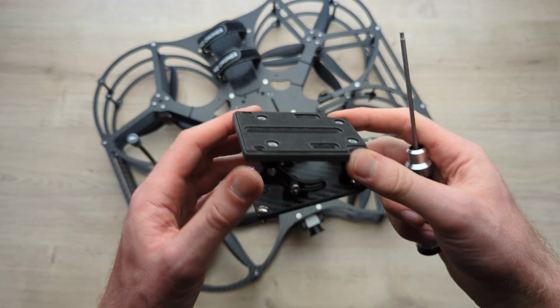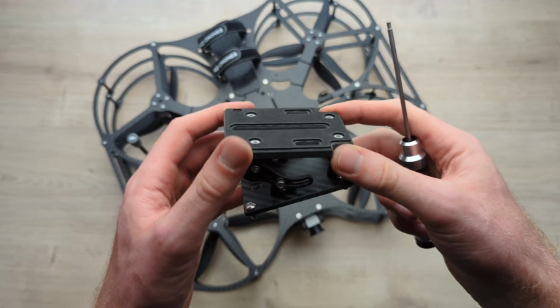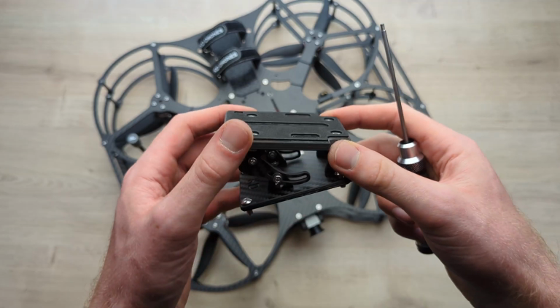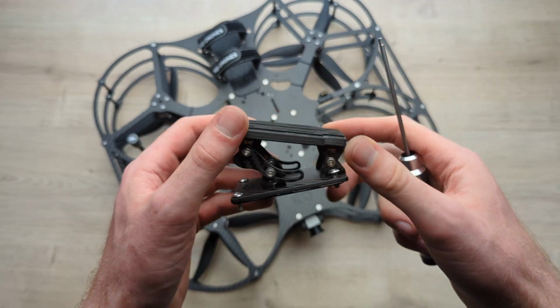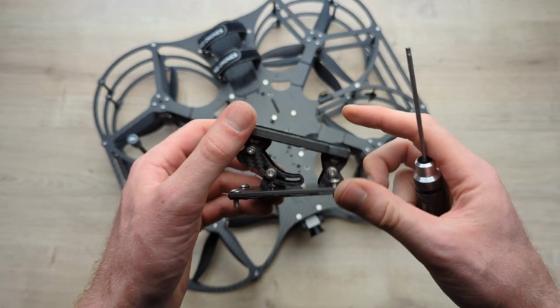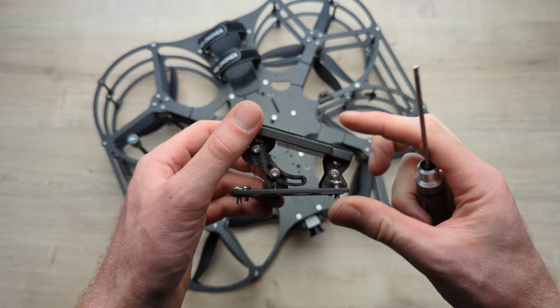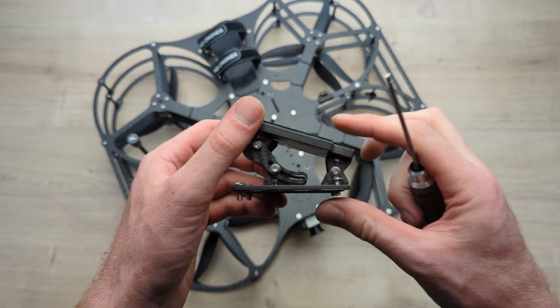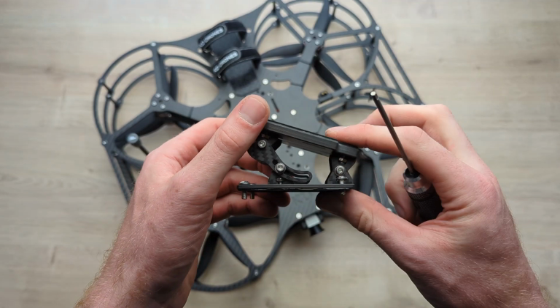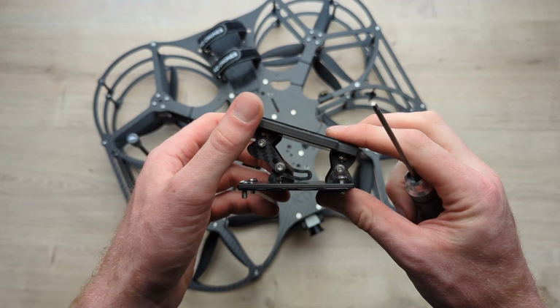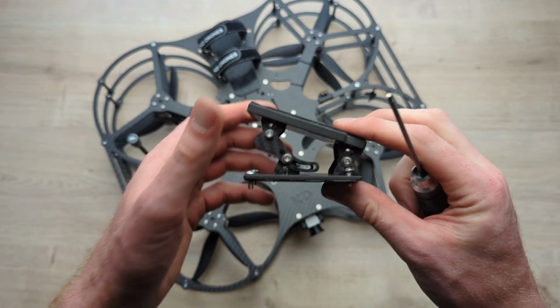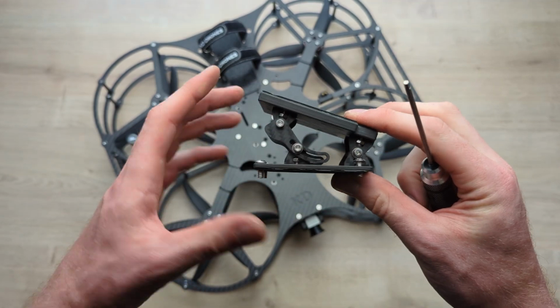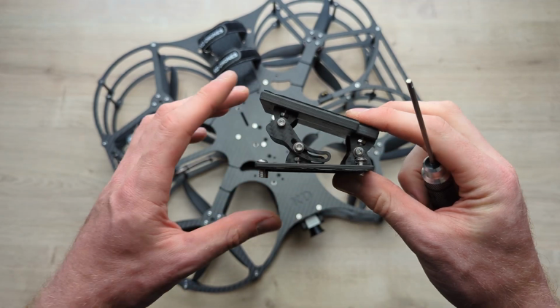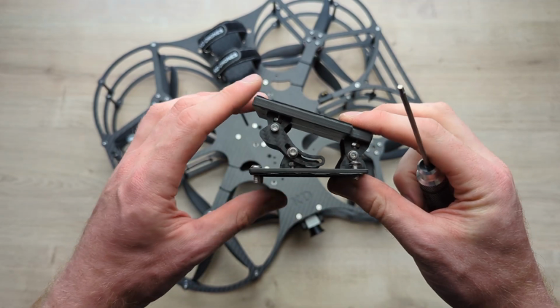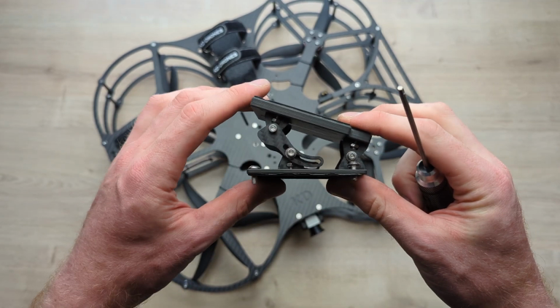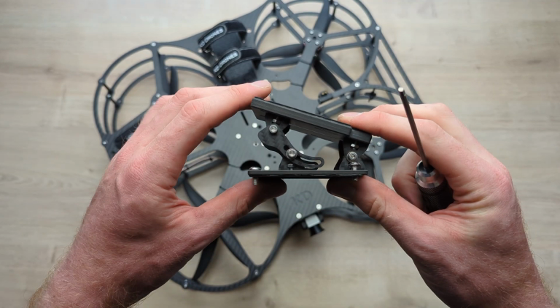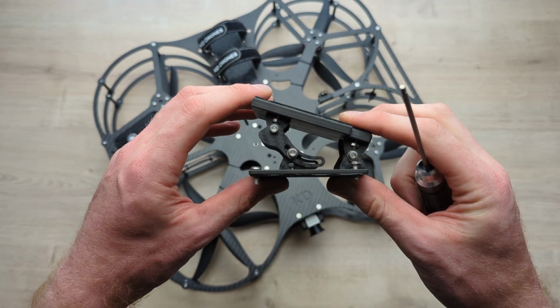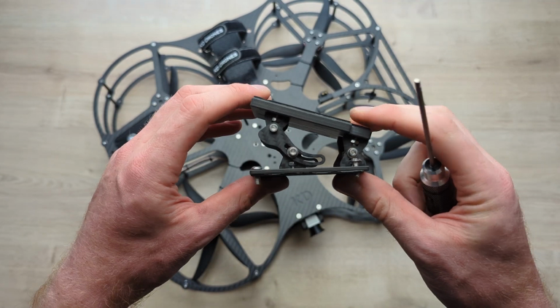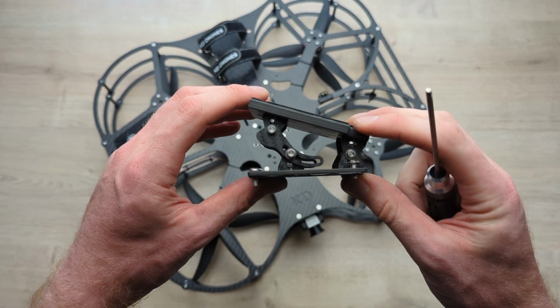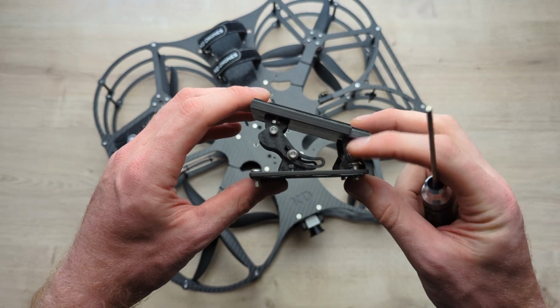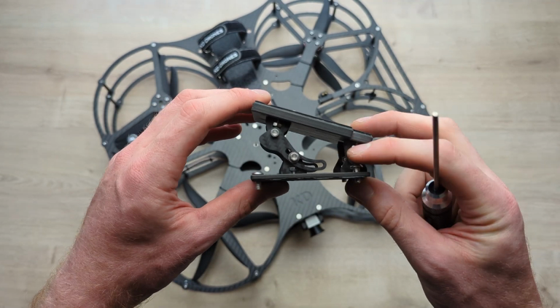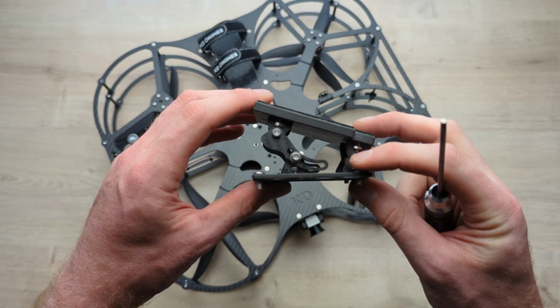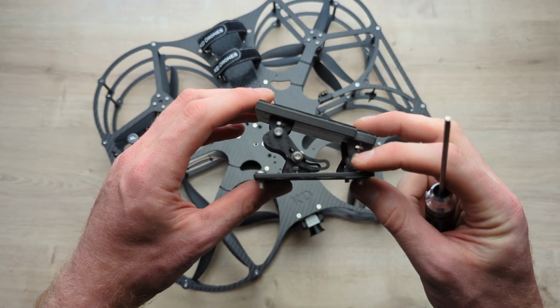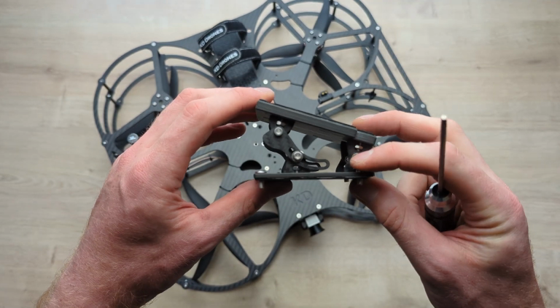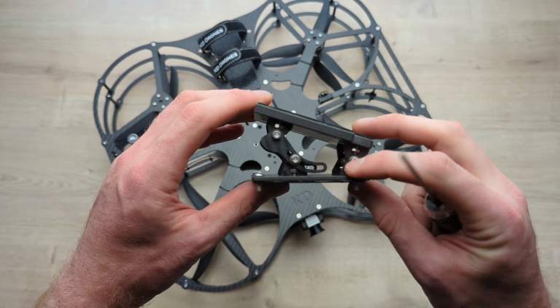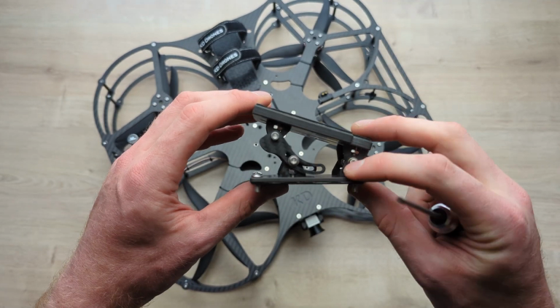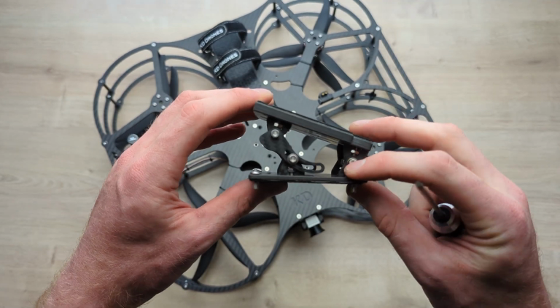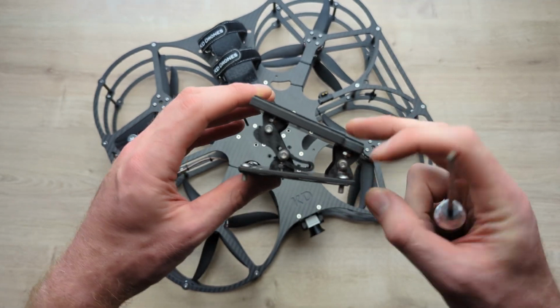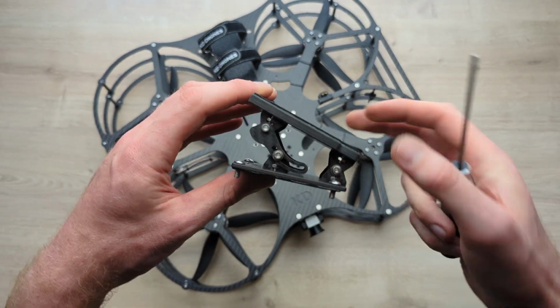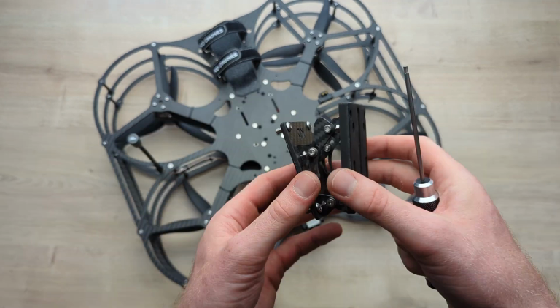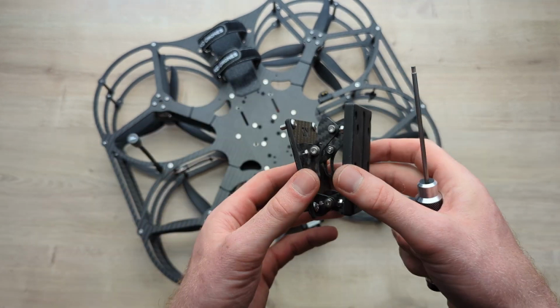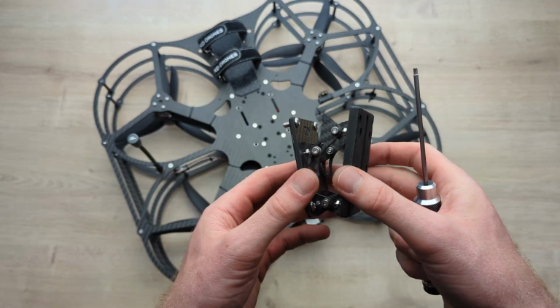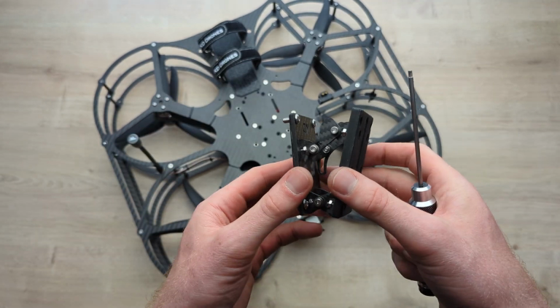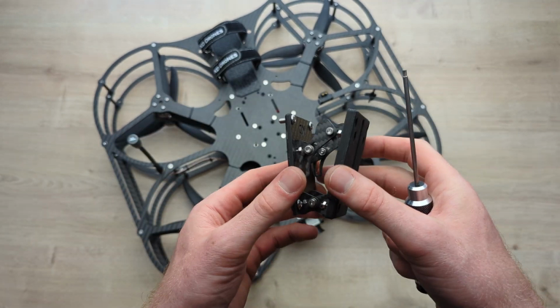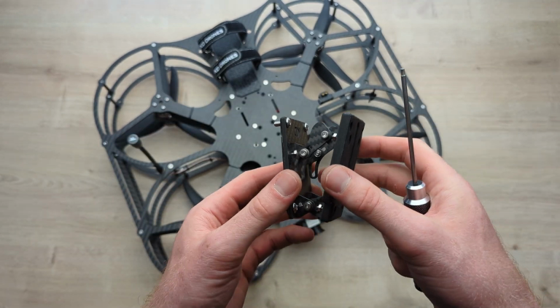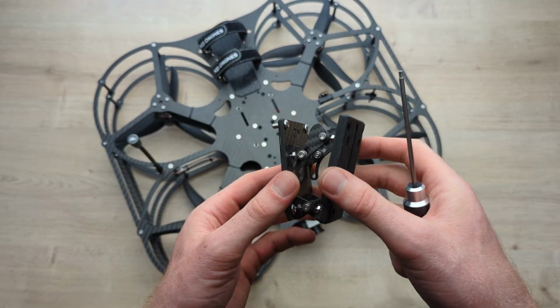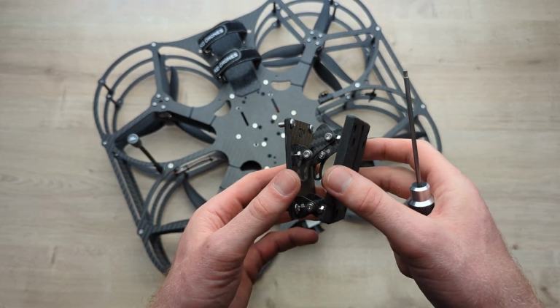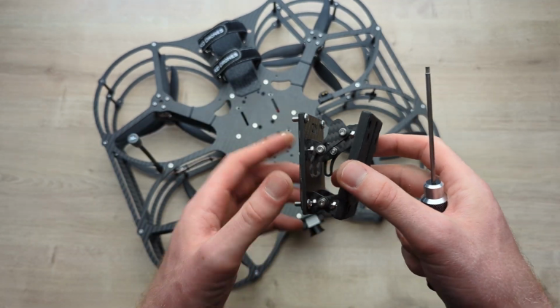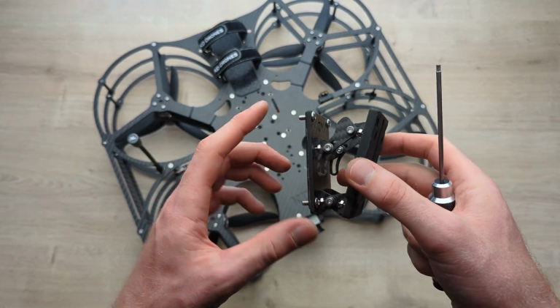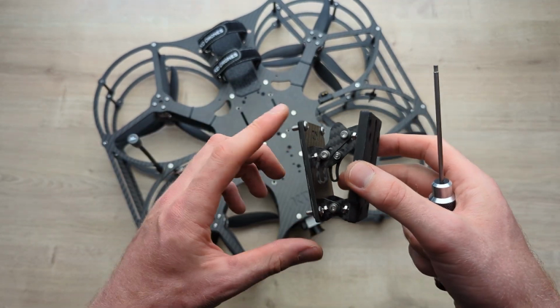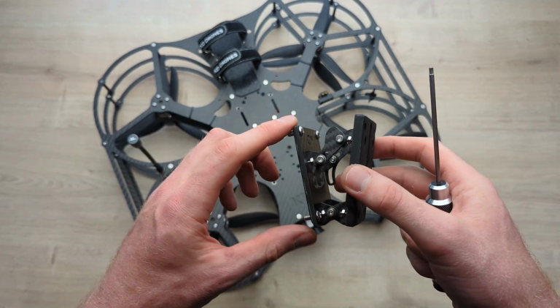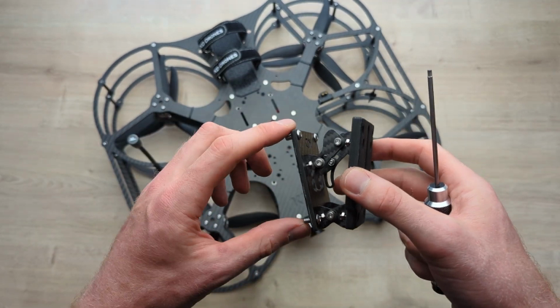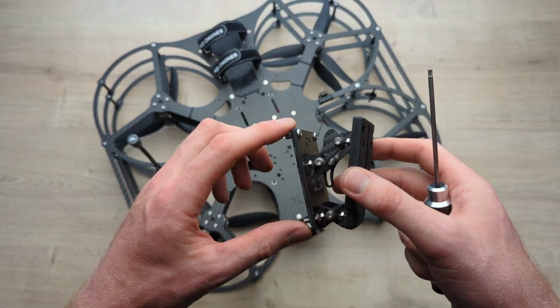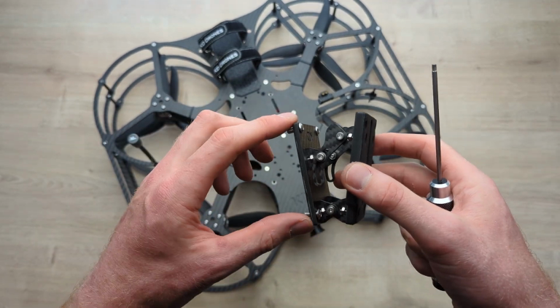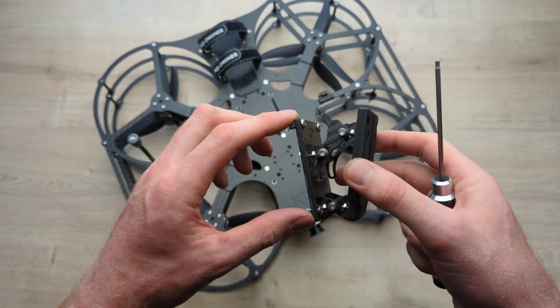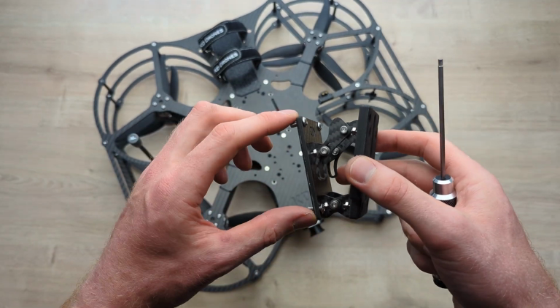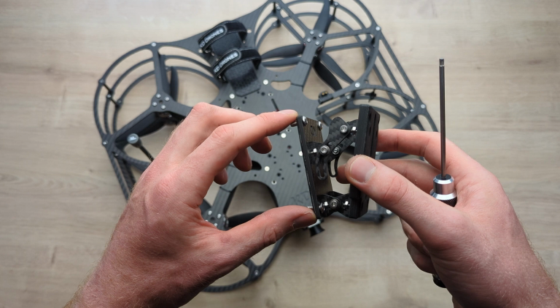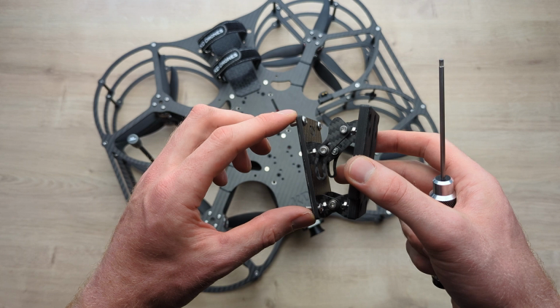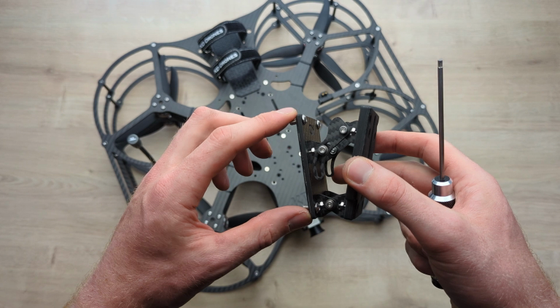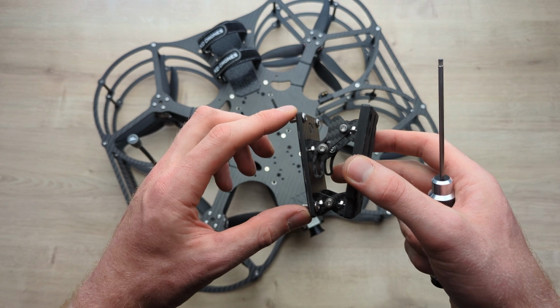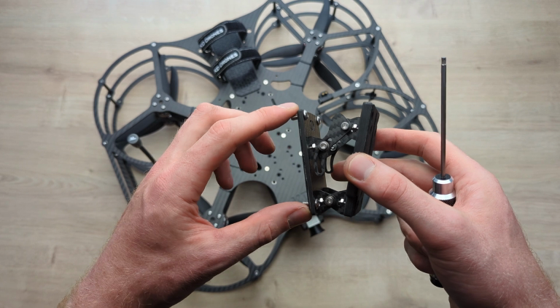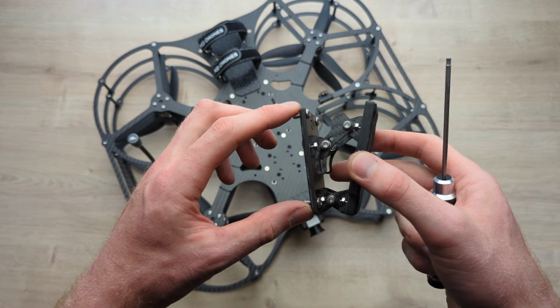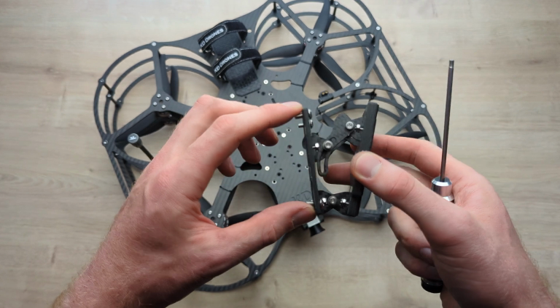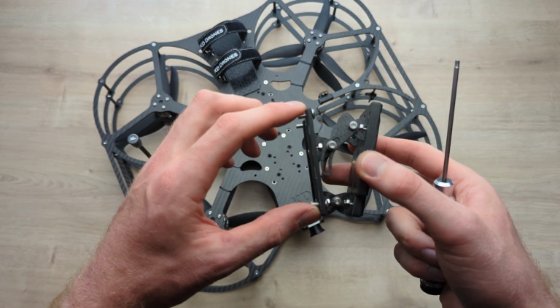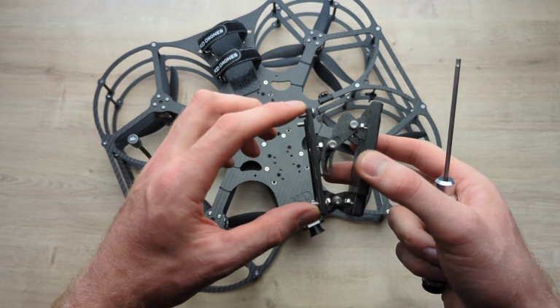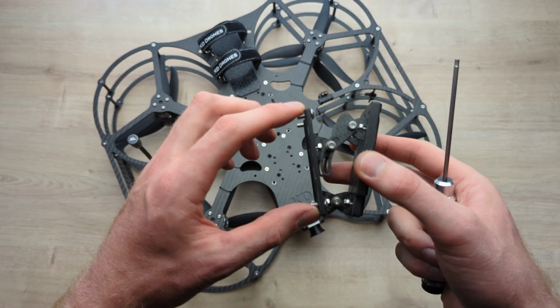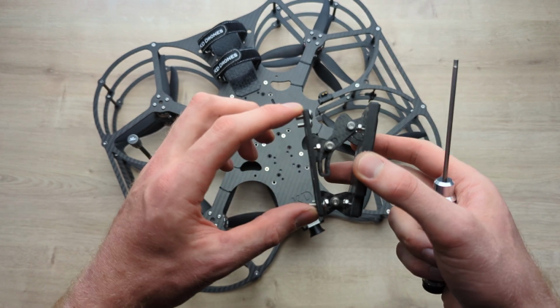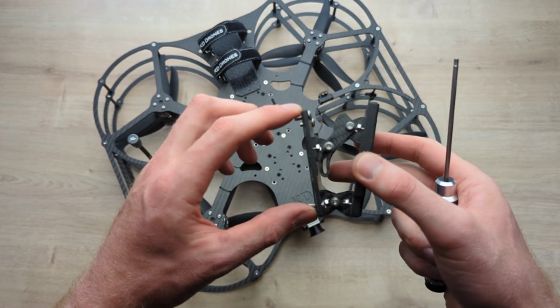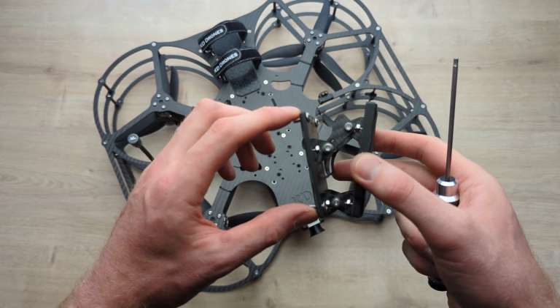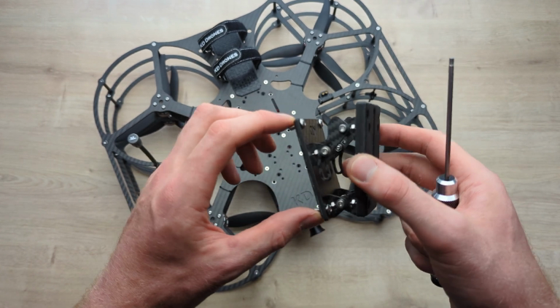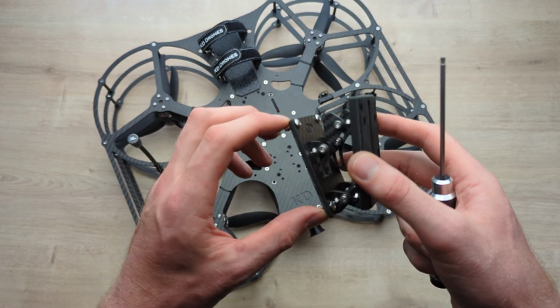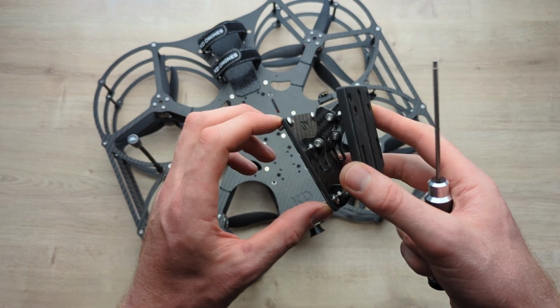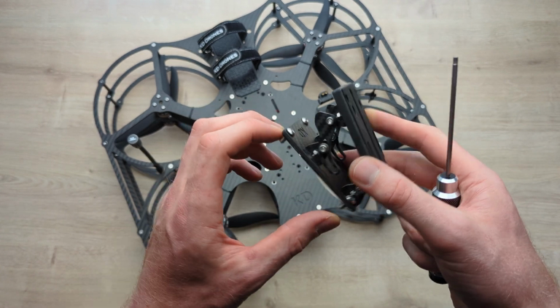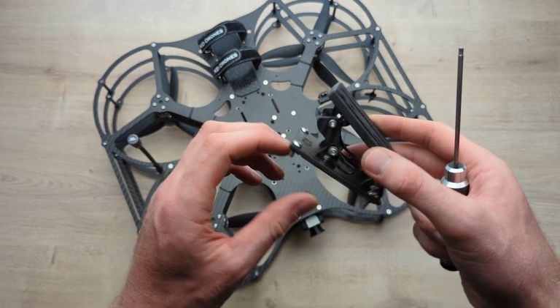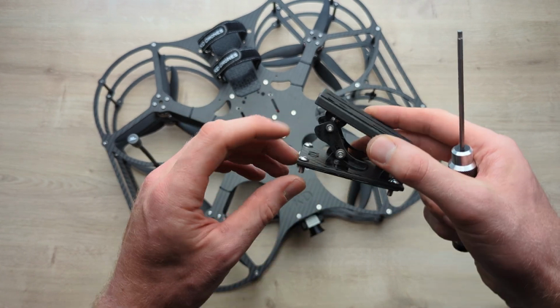I prefer the smooth arms because I can adjust to any angle I like, and overall the design is a little bit stronger. Both are included in the kit and you'll see how that goes together with the assembly instructions later in the video. Attaching the KD camera mount to any drone is super easy.